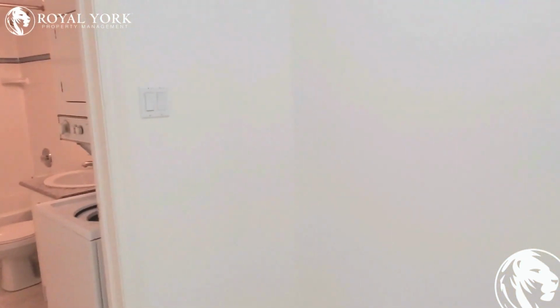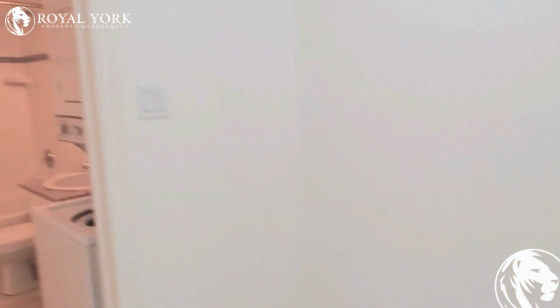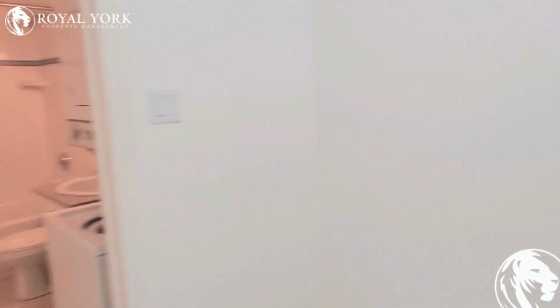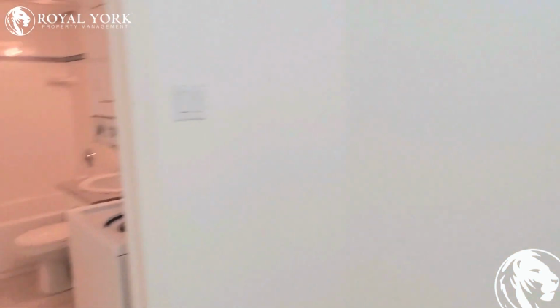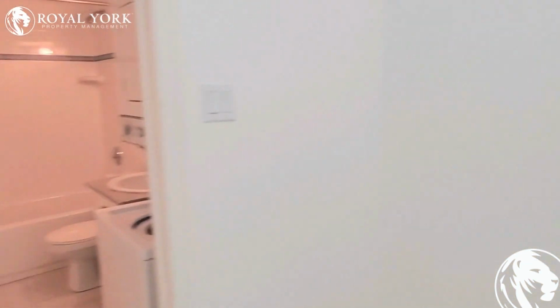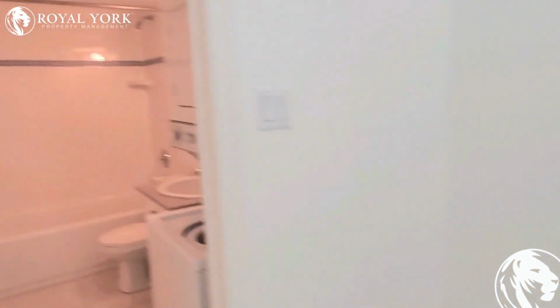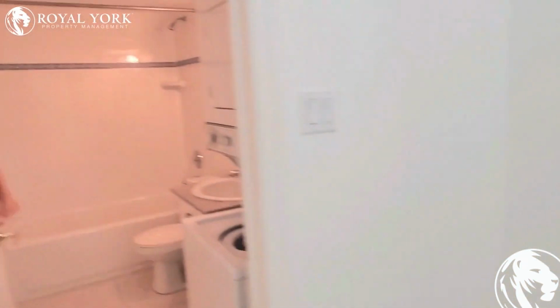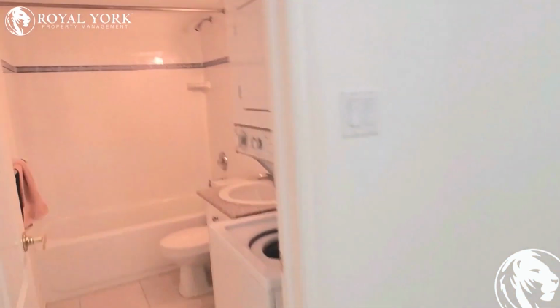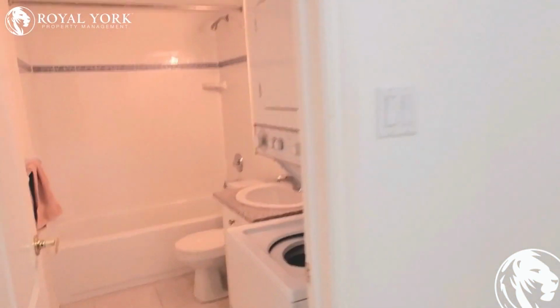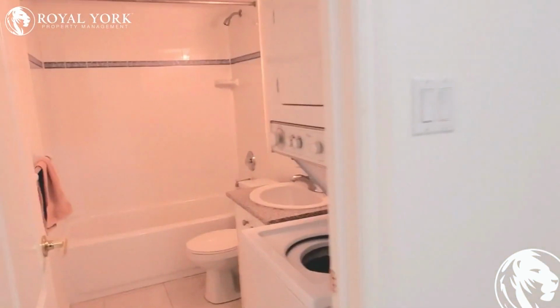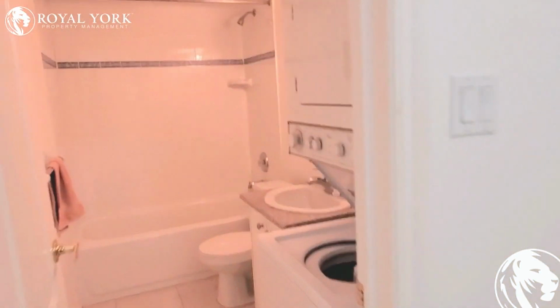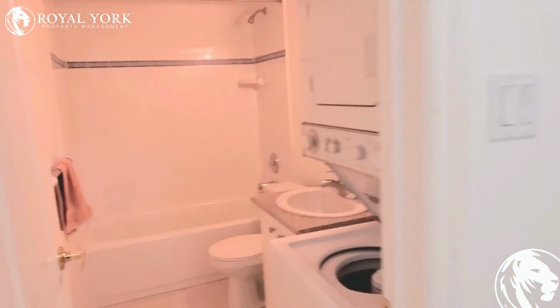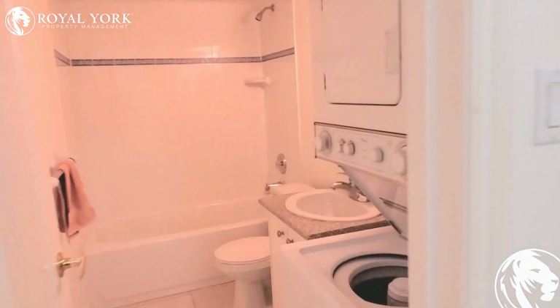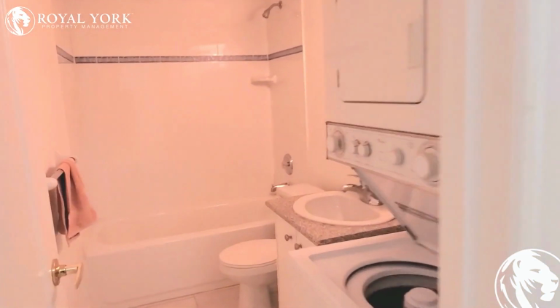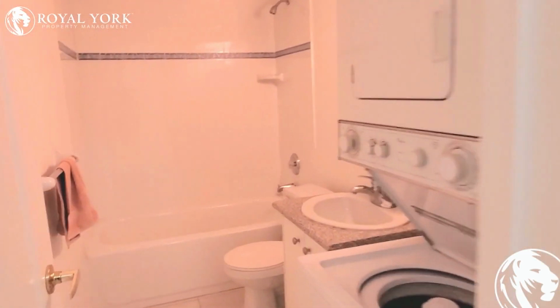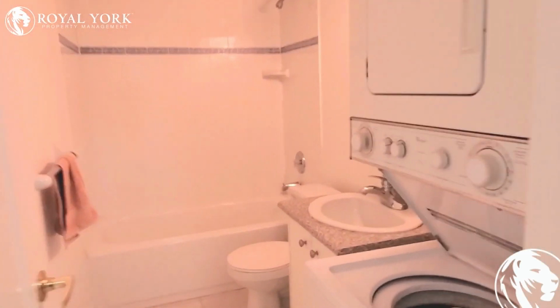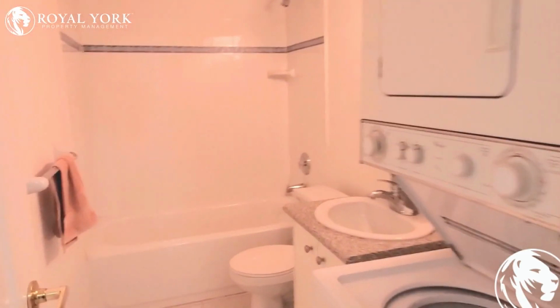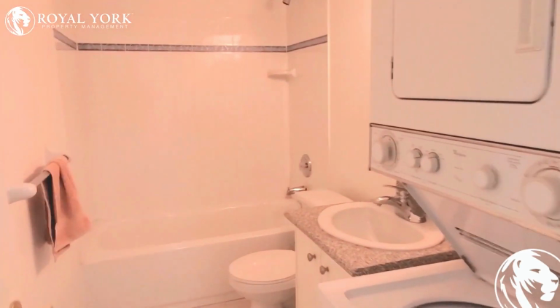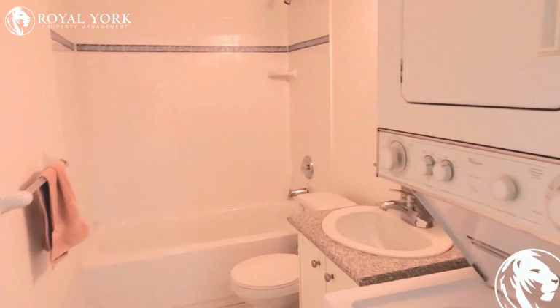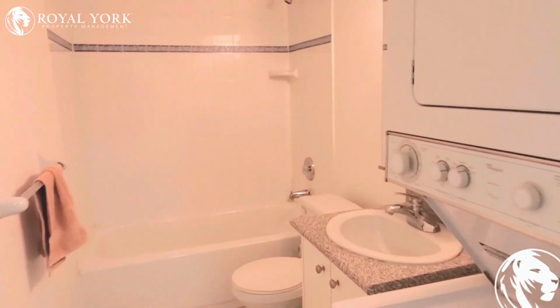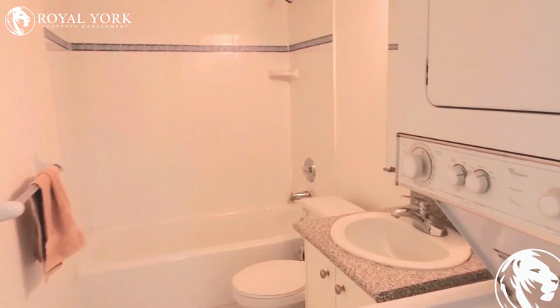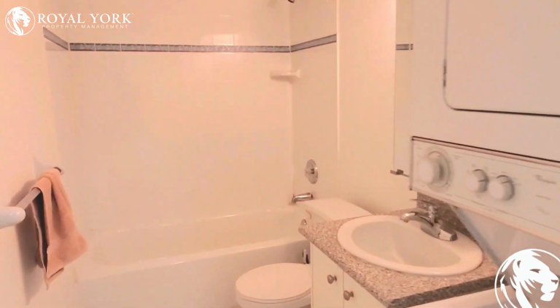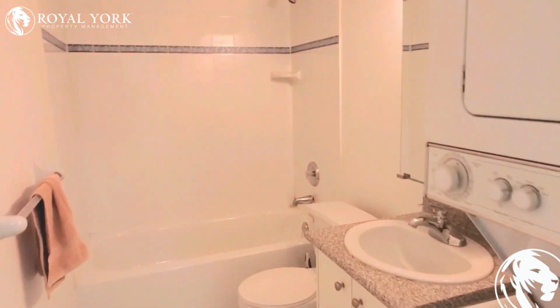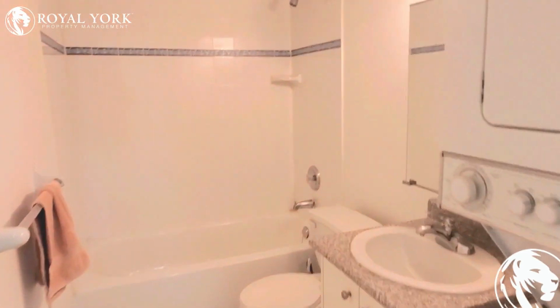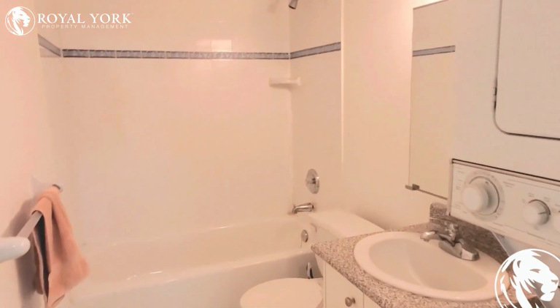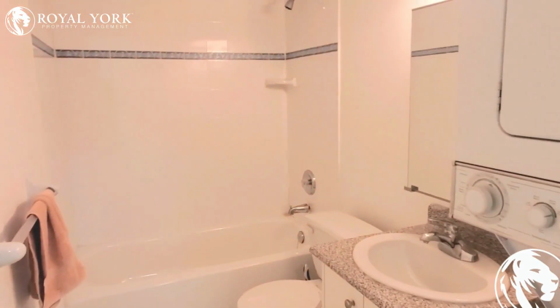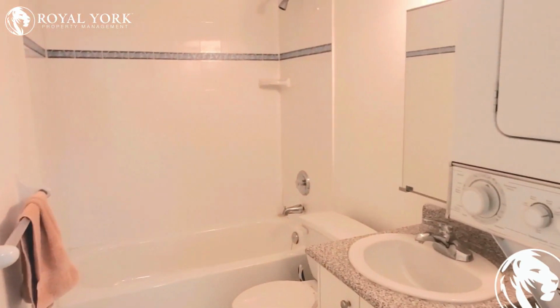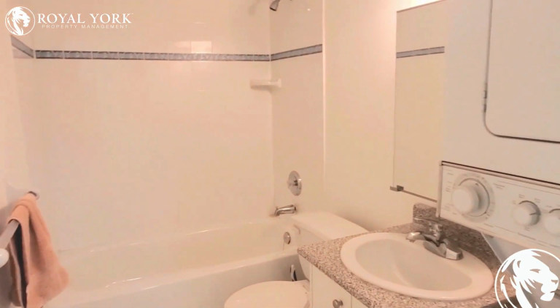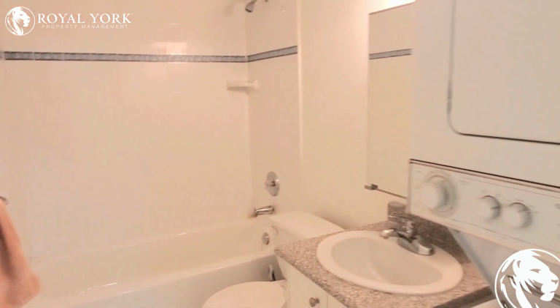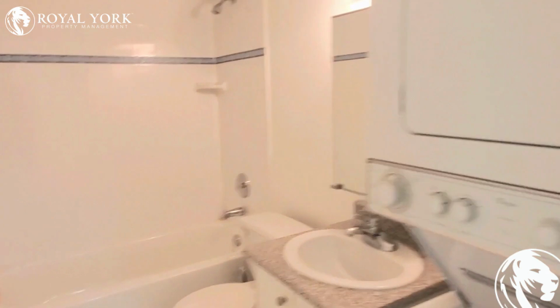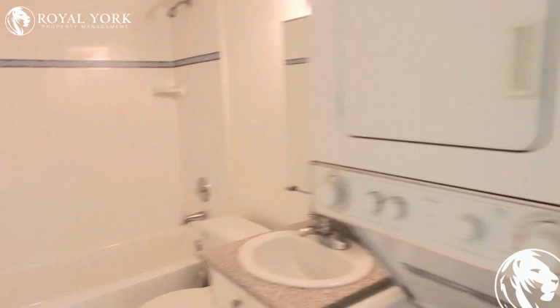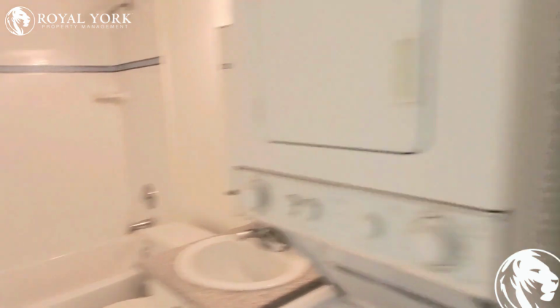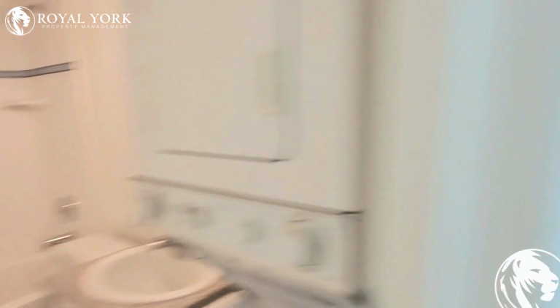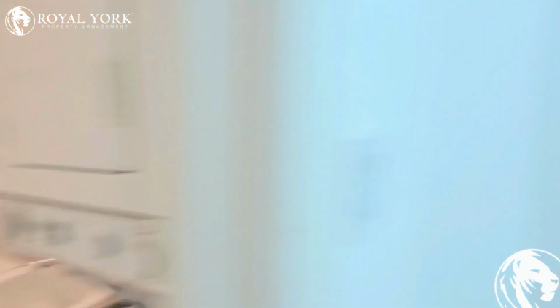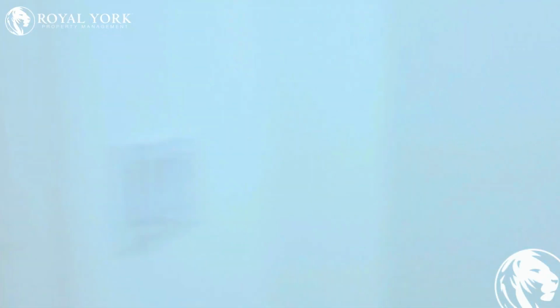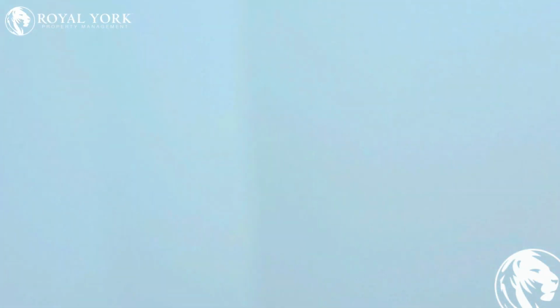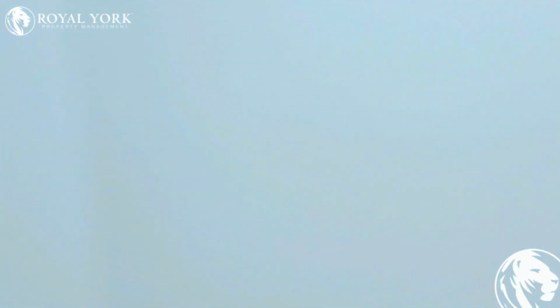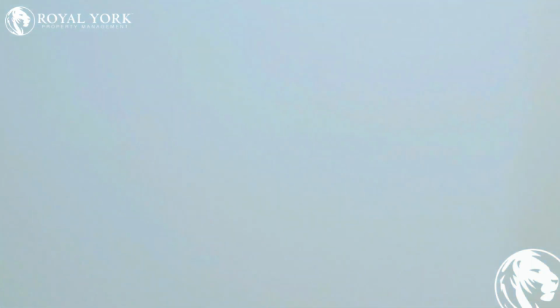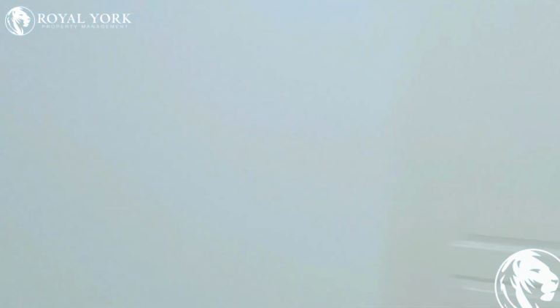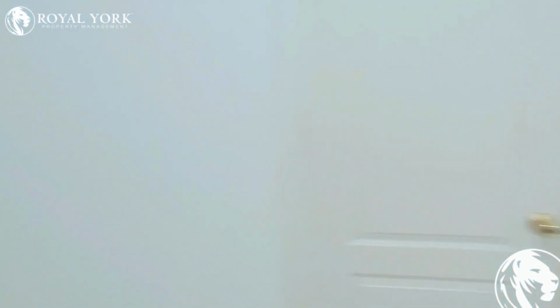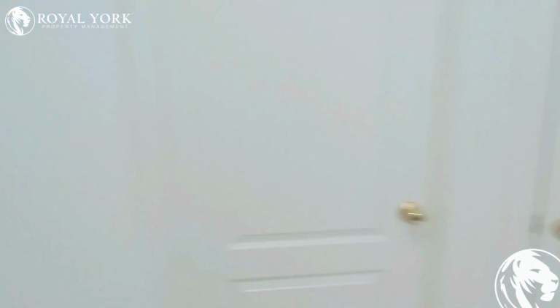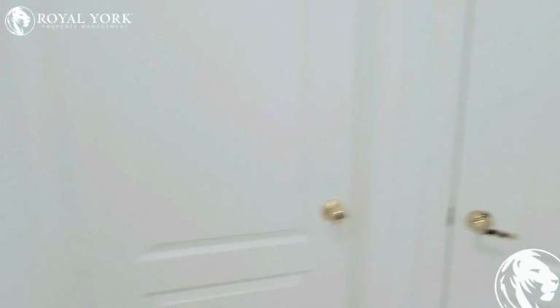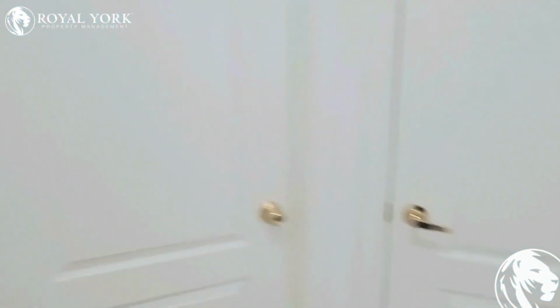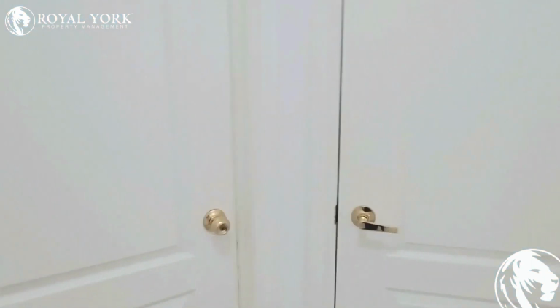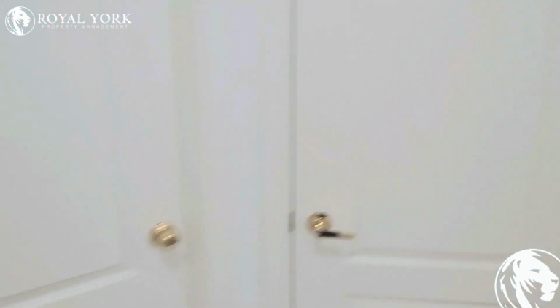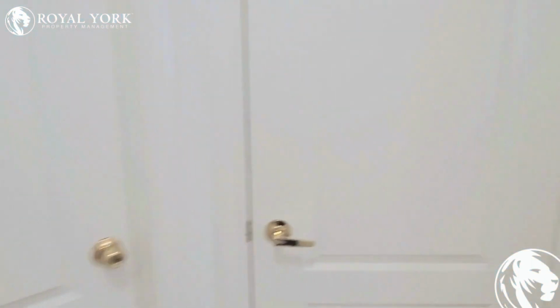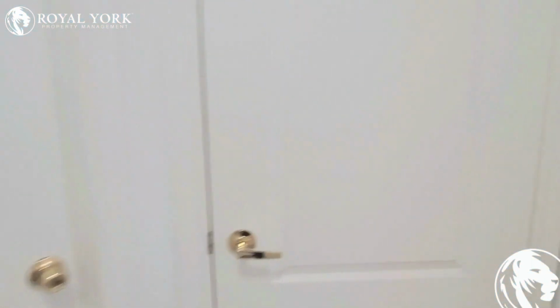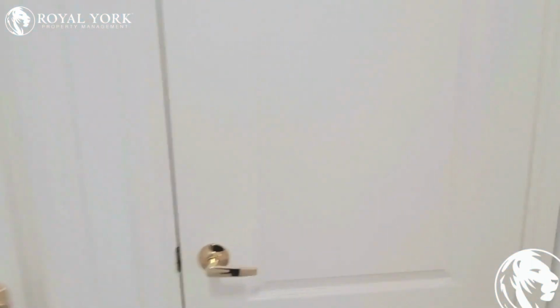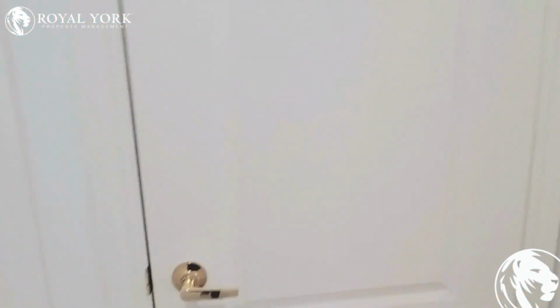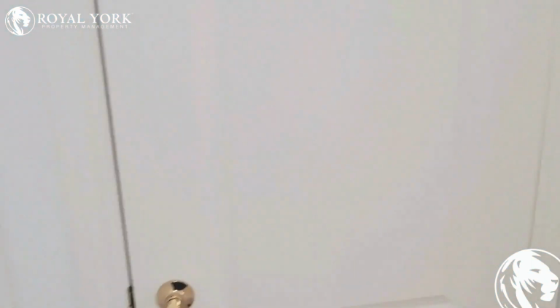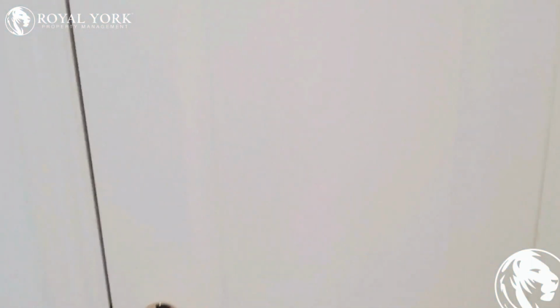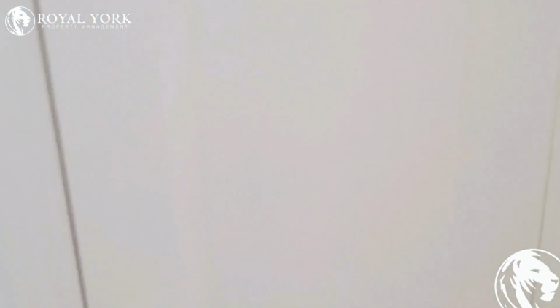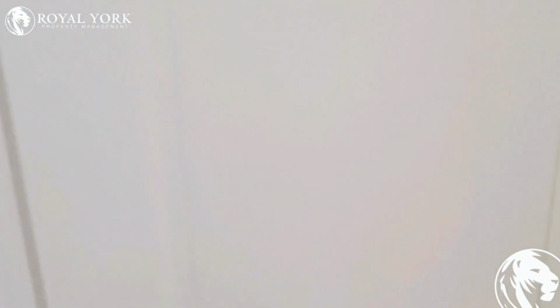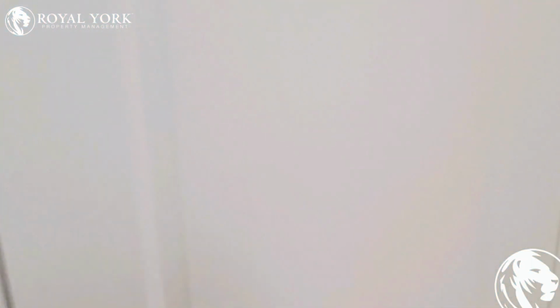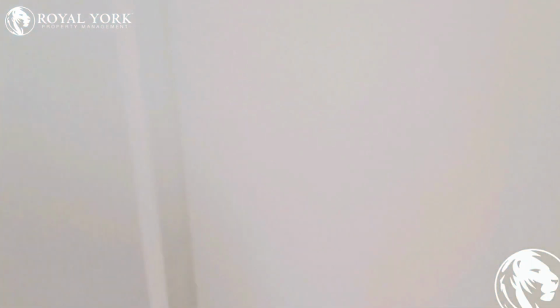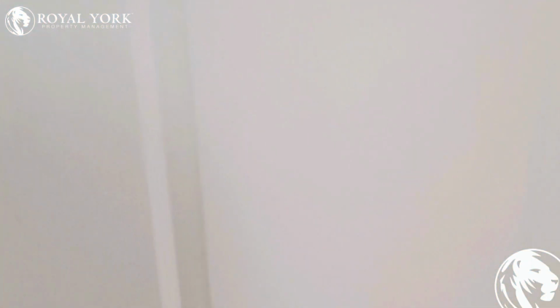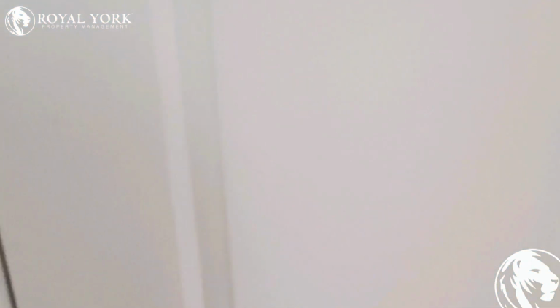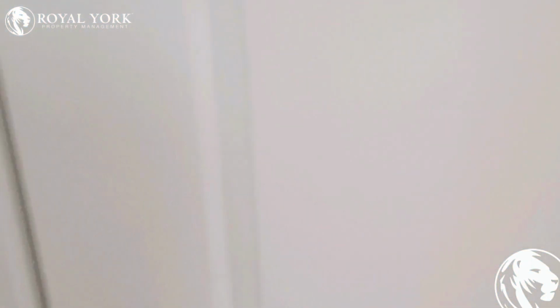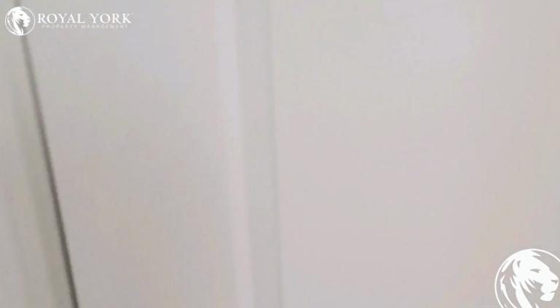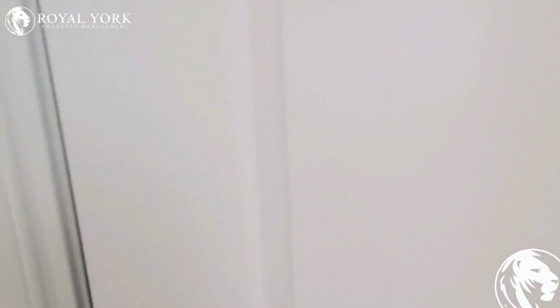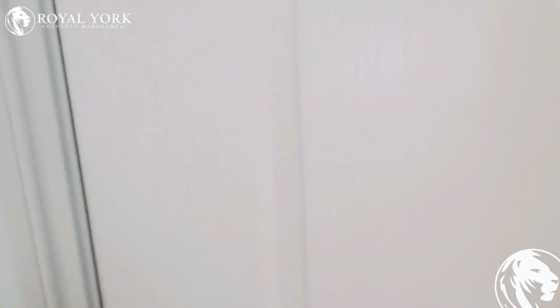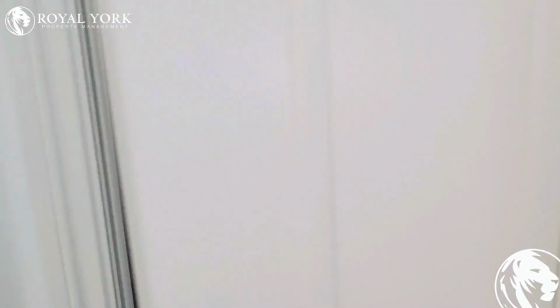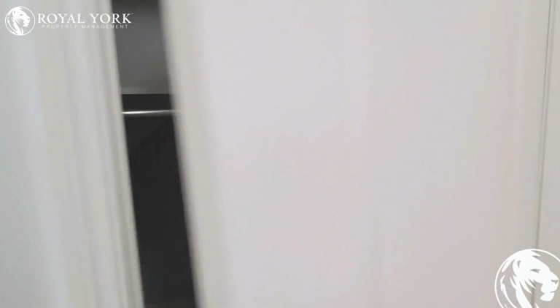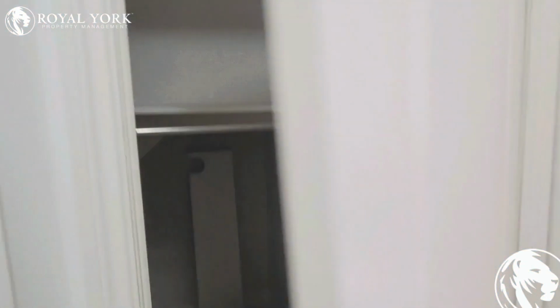You have ensuite laundry, this will be your full washroom, and you have closet space over here as well.